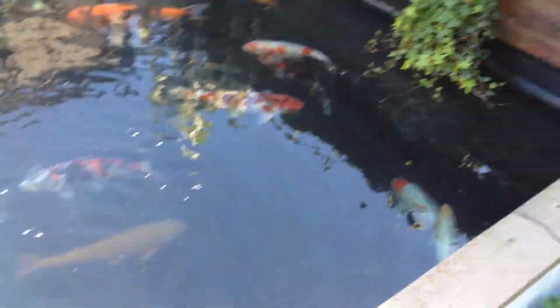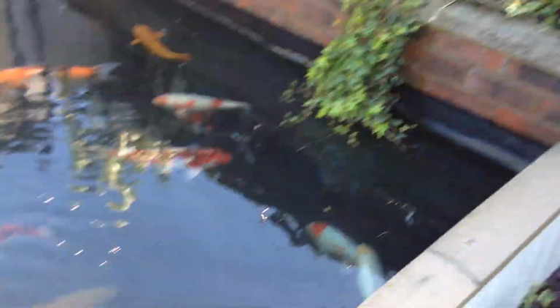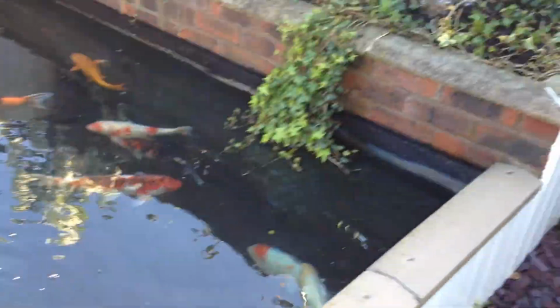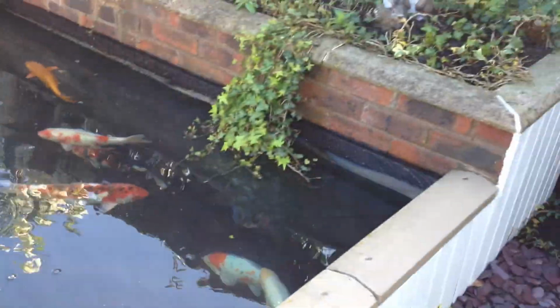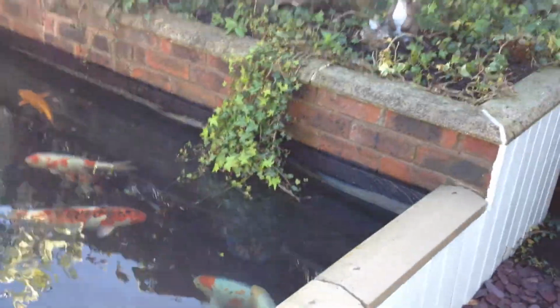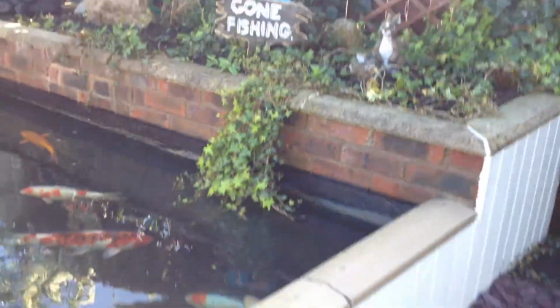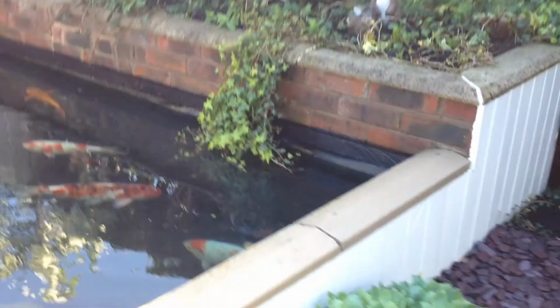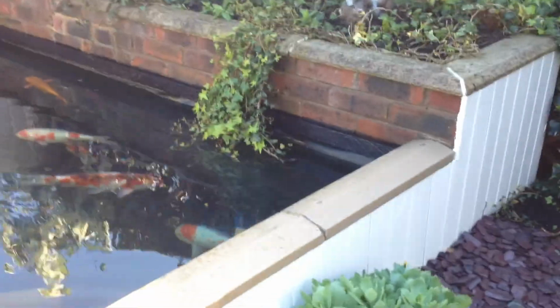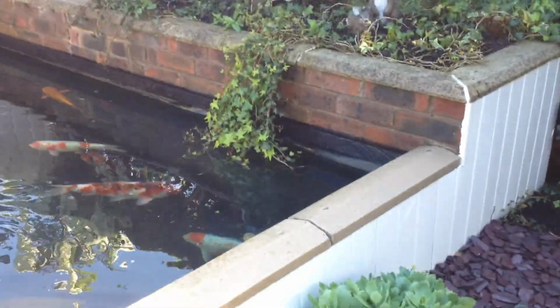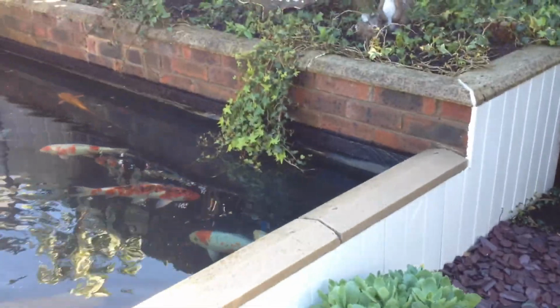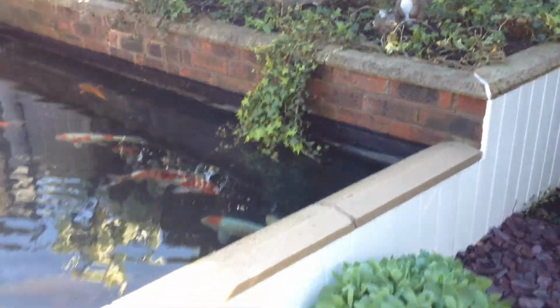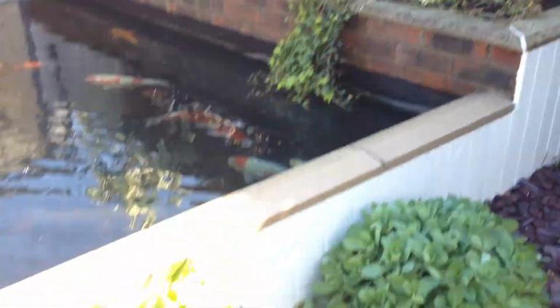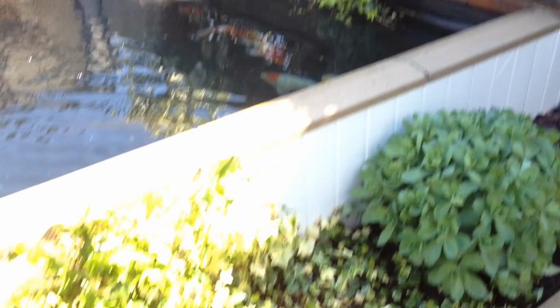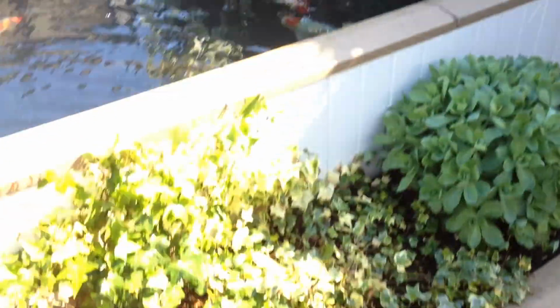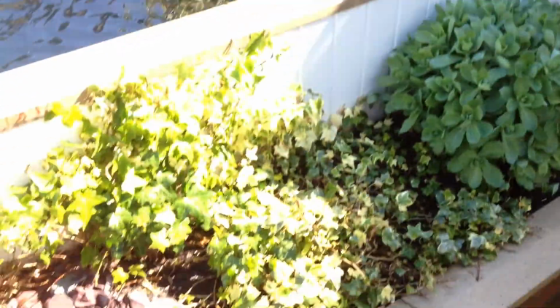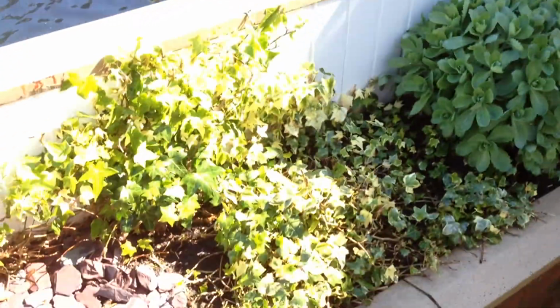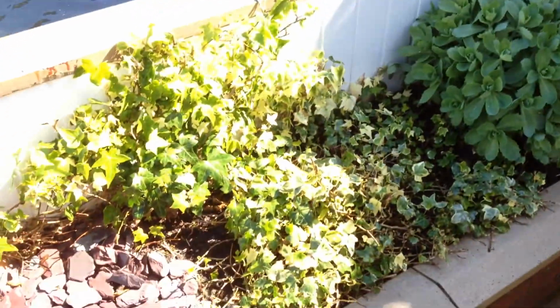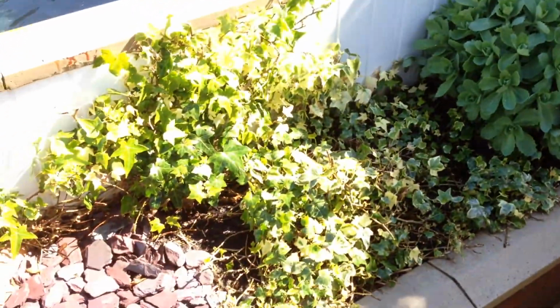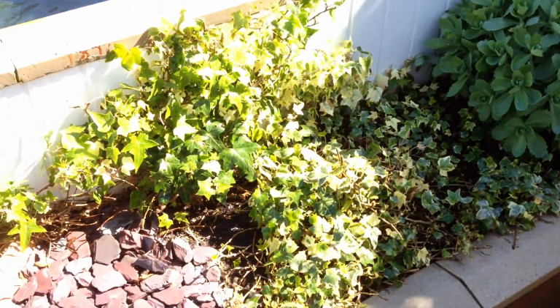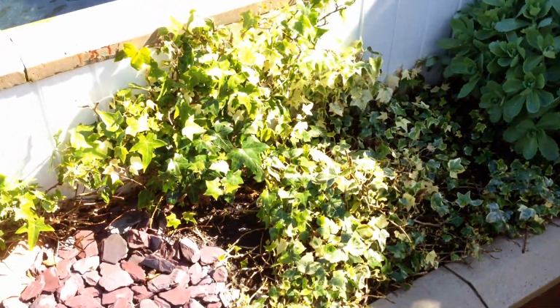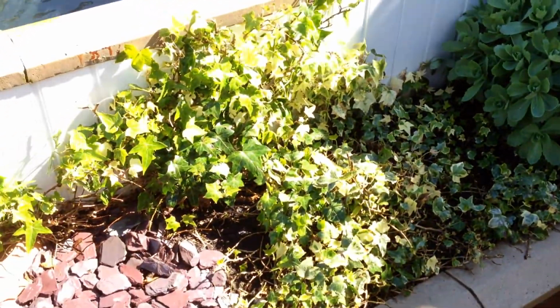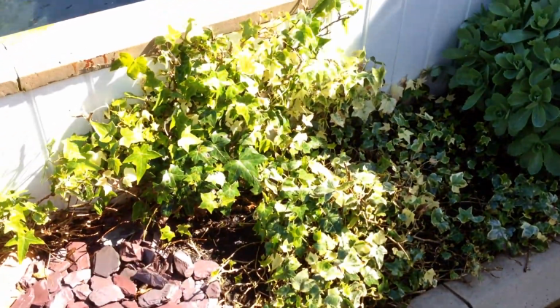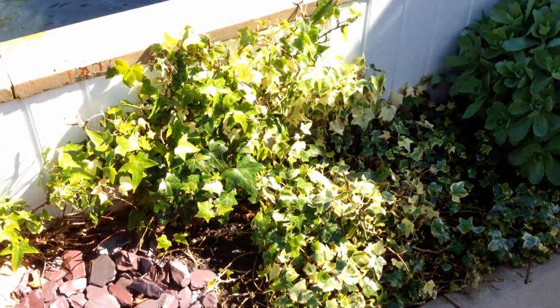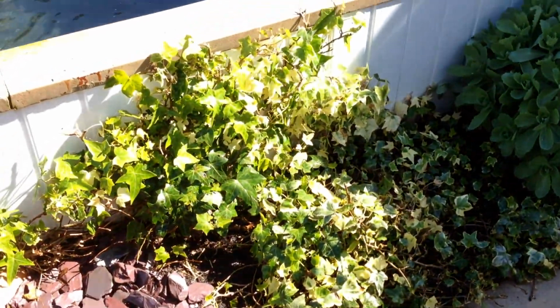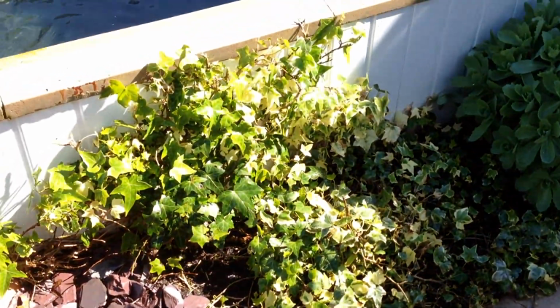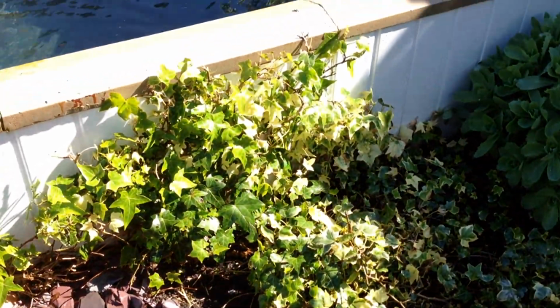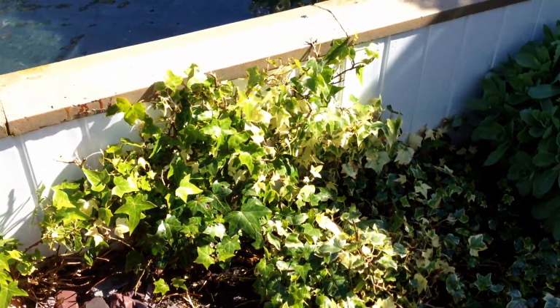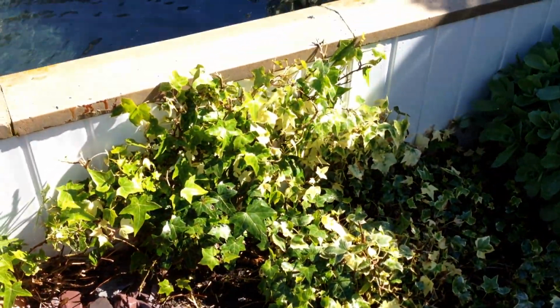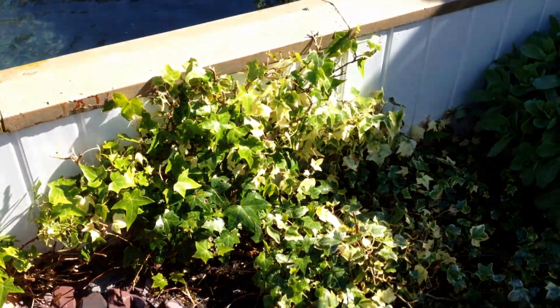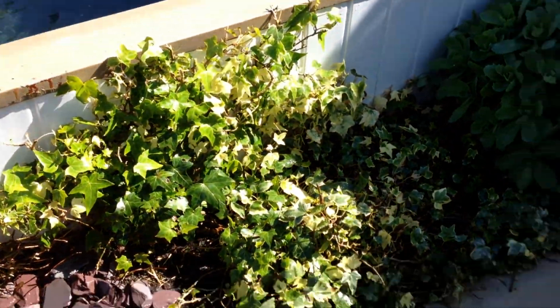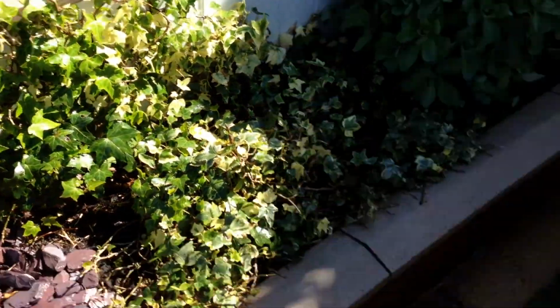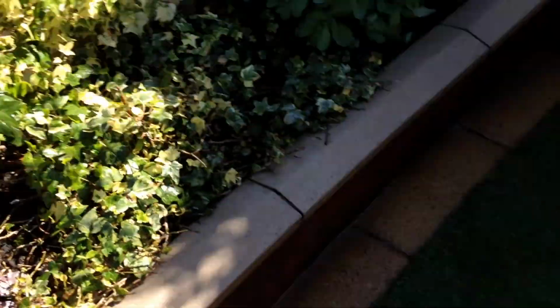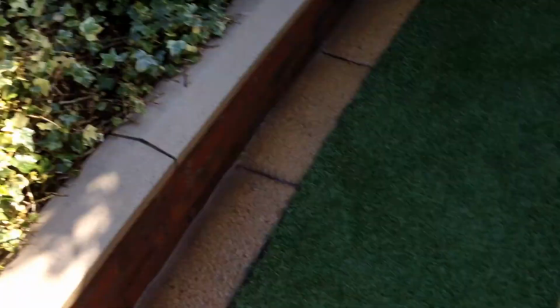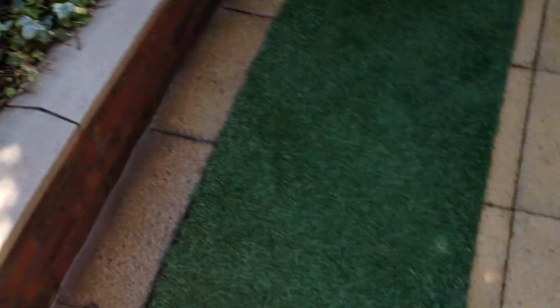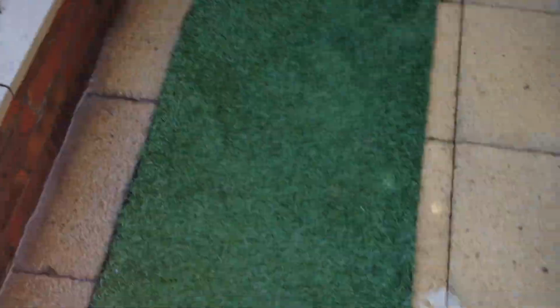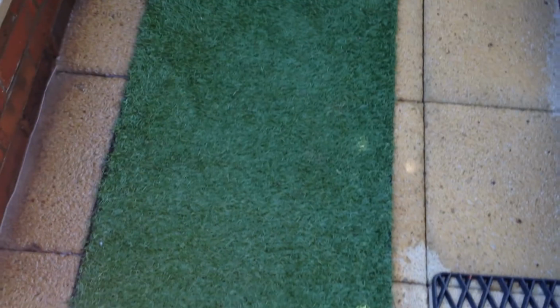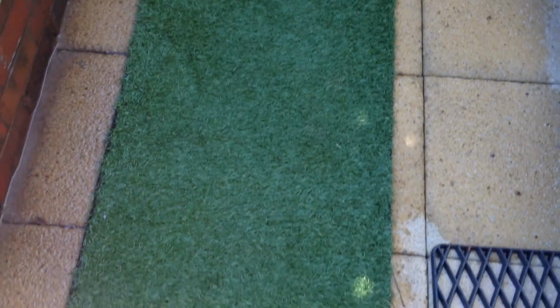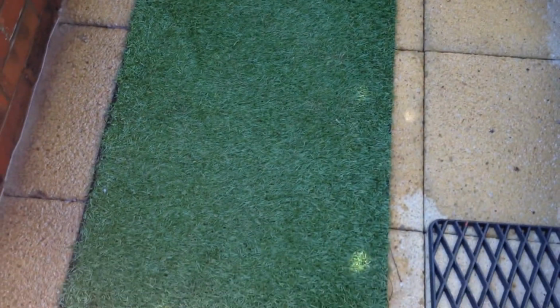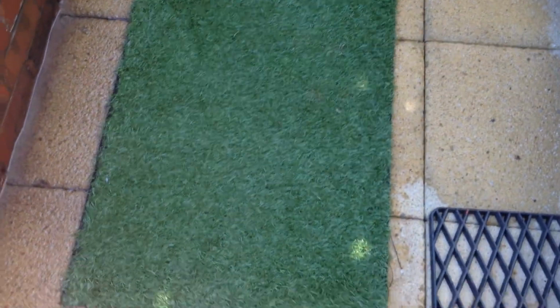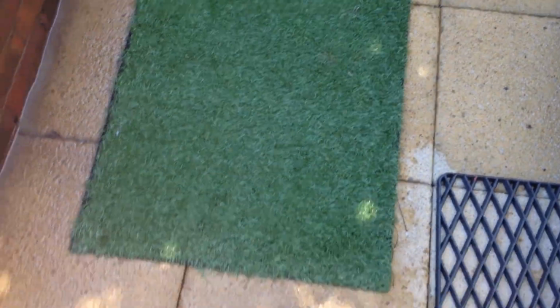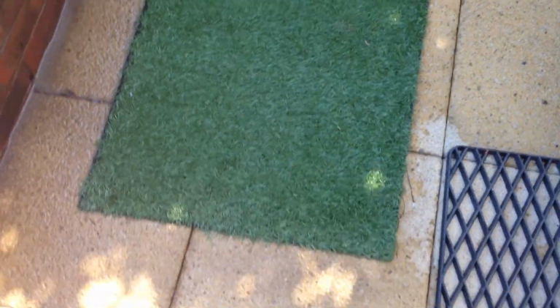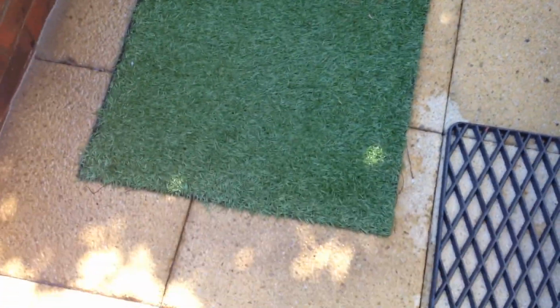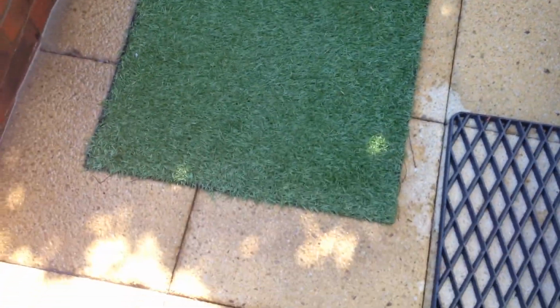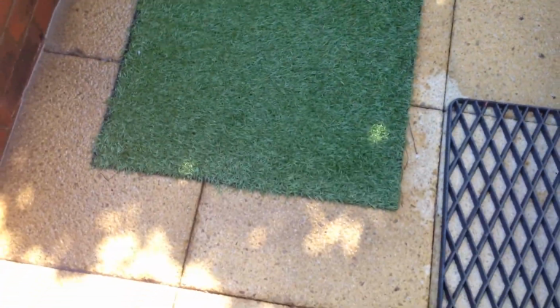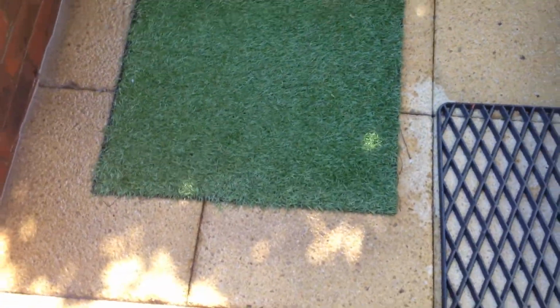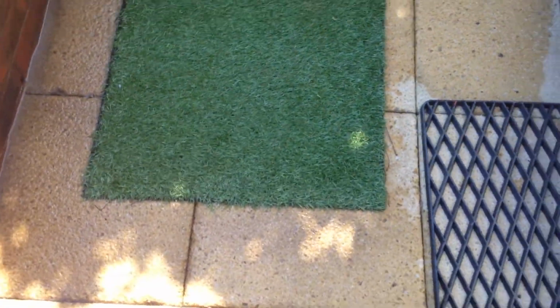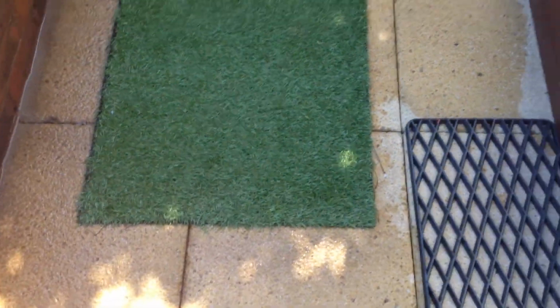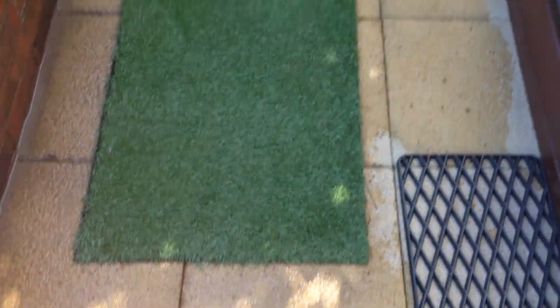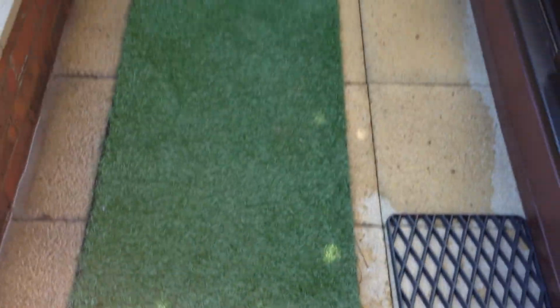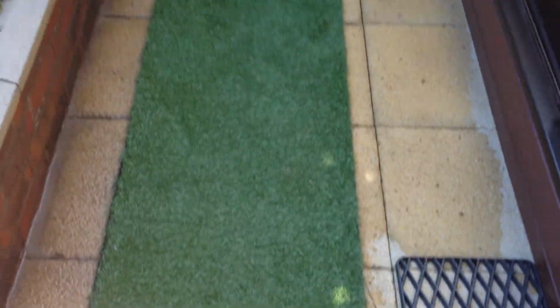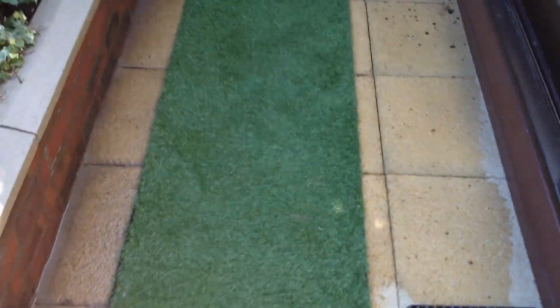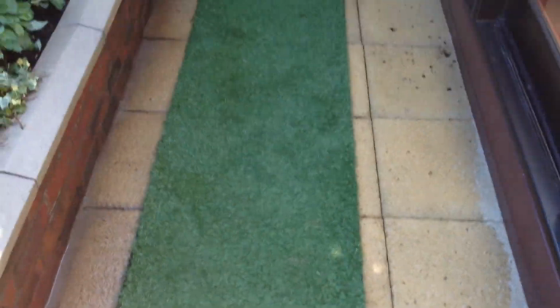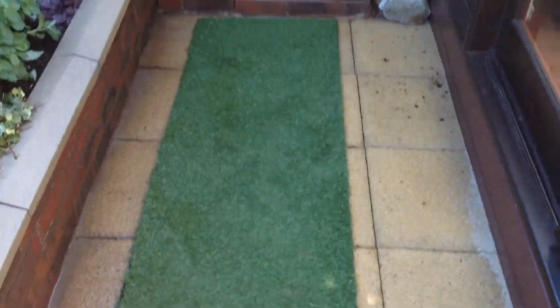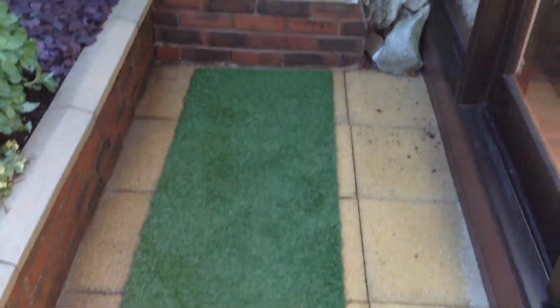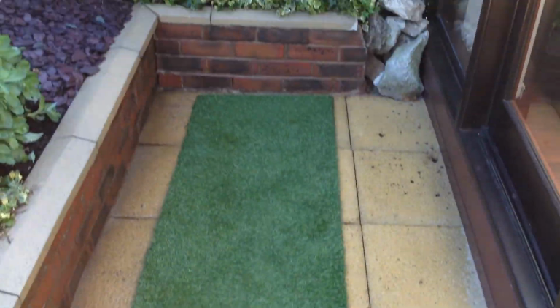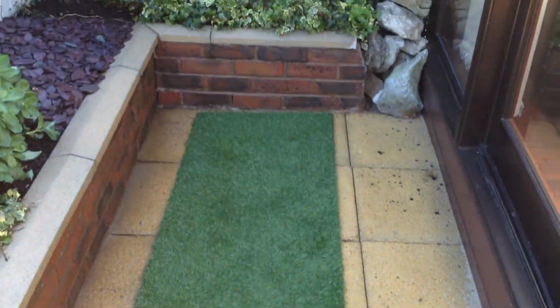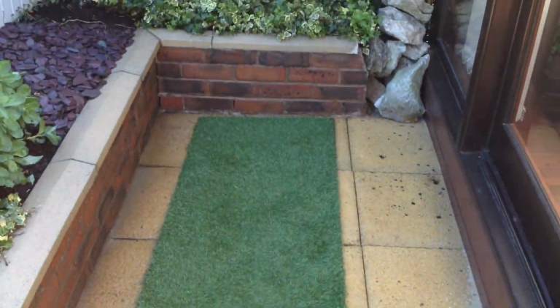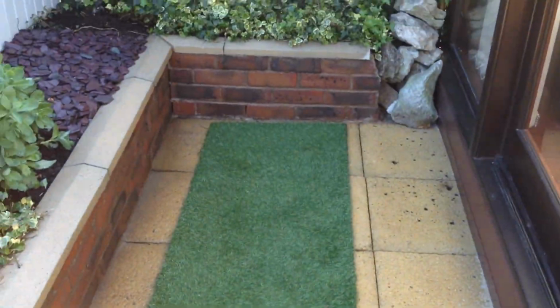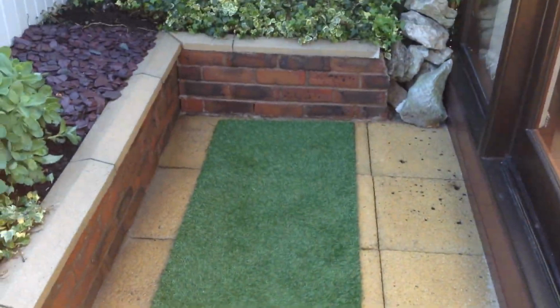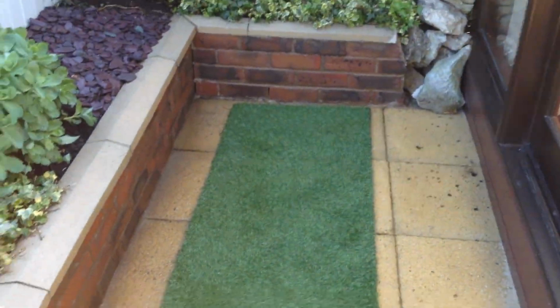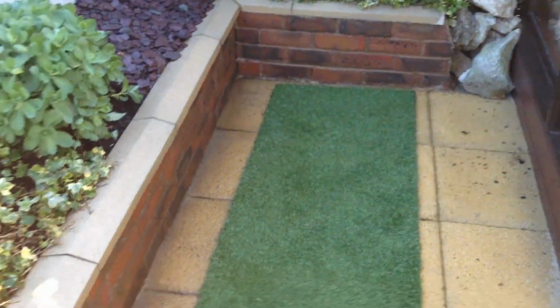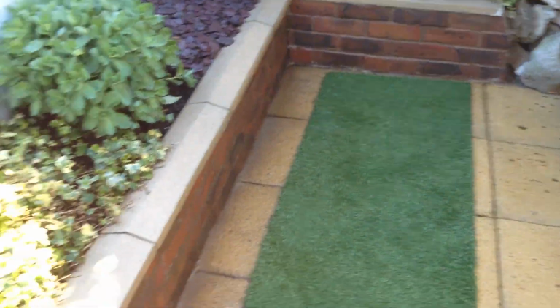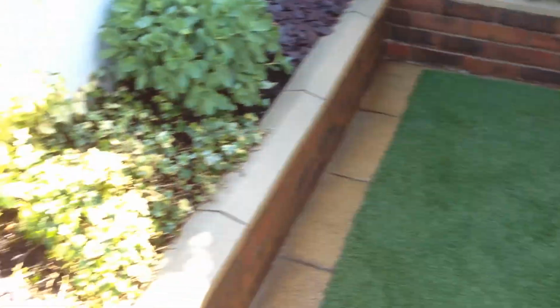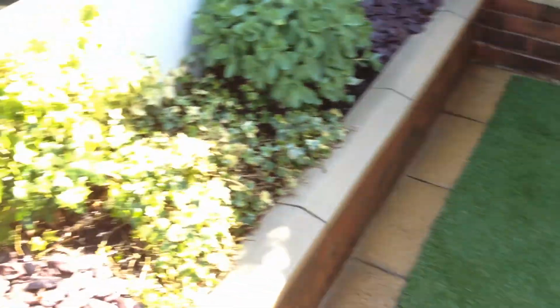Just walked me garden. So you've got some artificial grass there, look, for the dogs to go to toilet on.